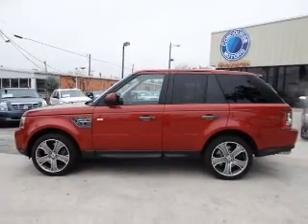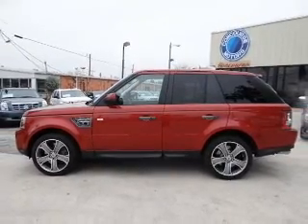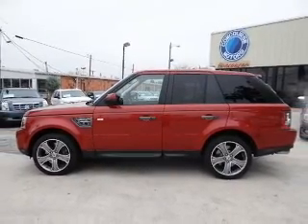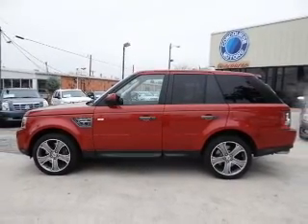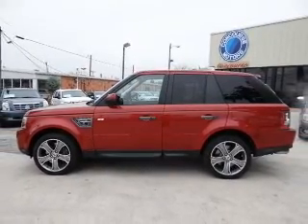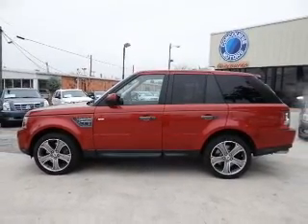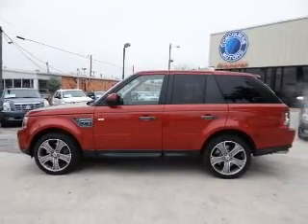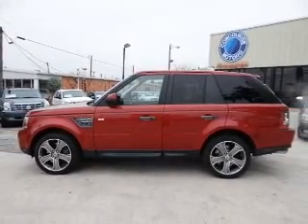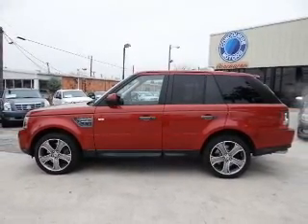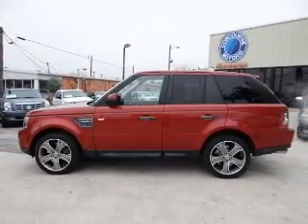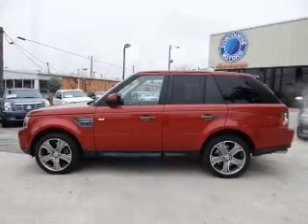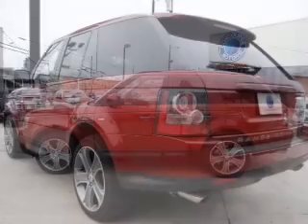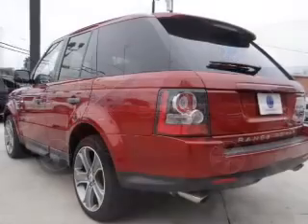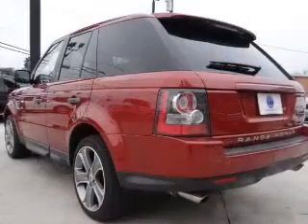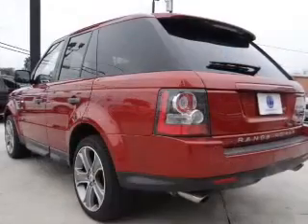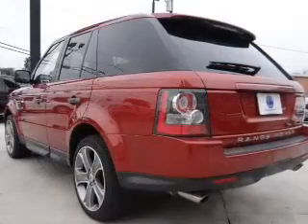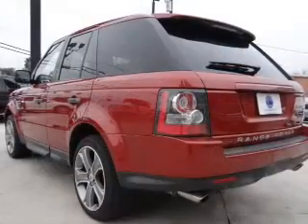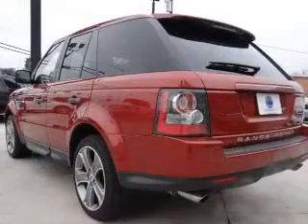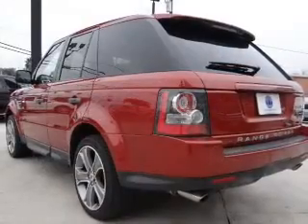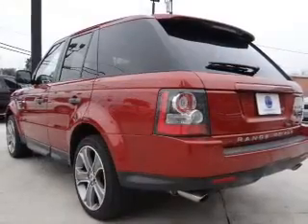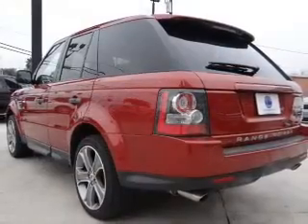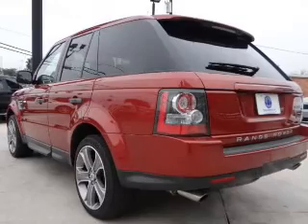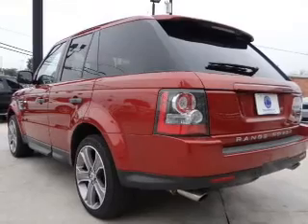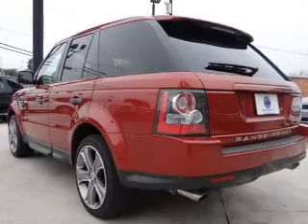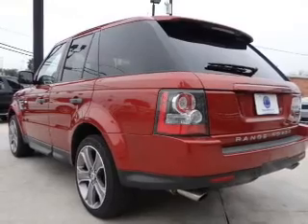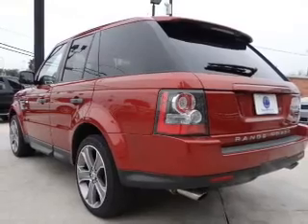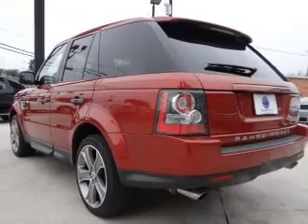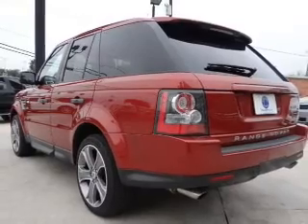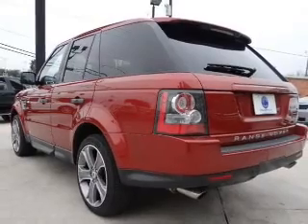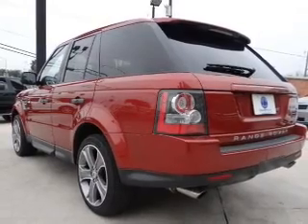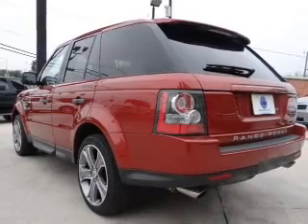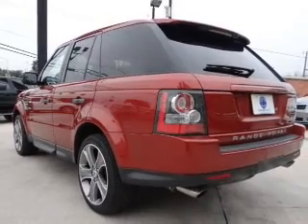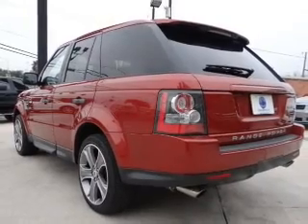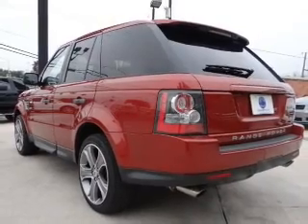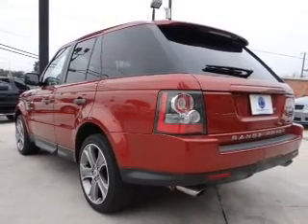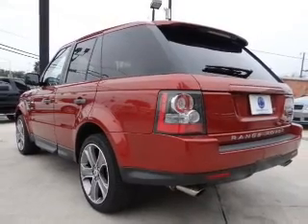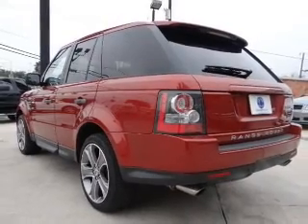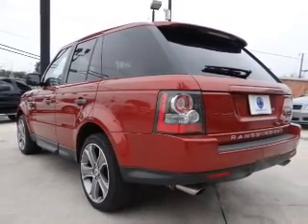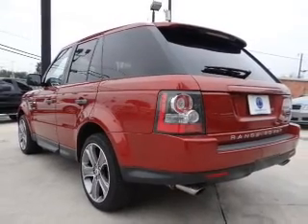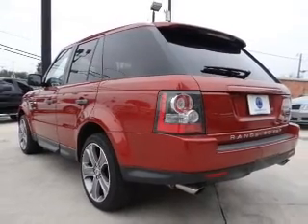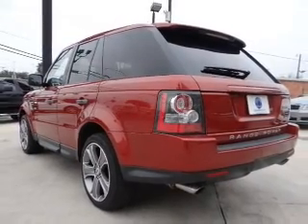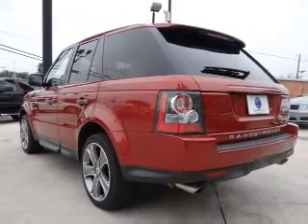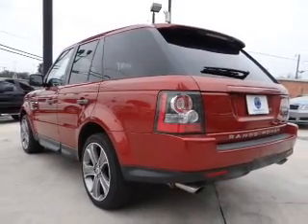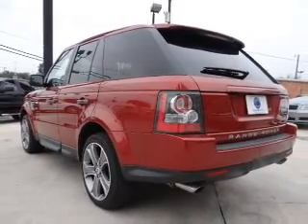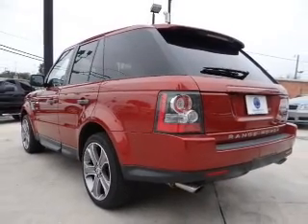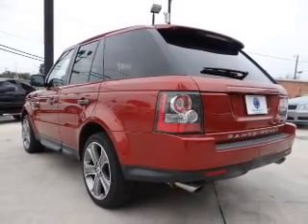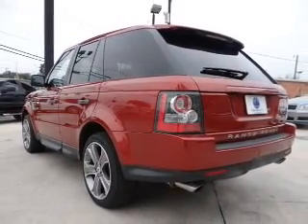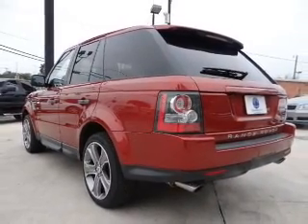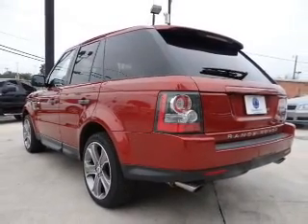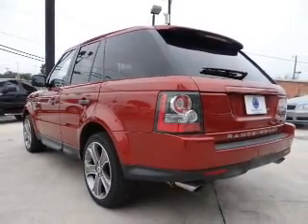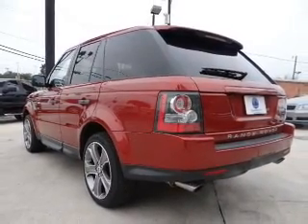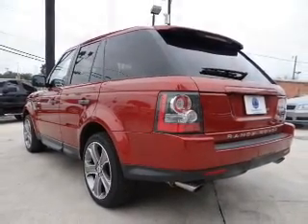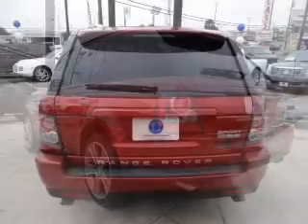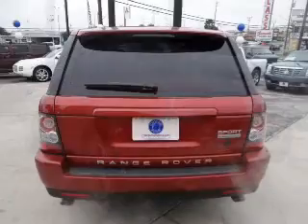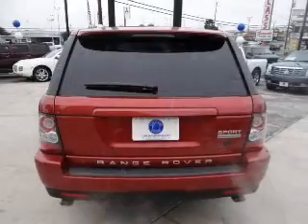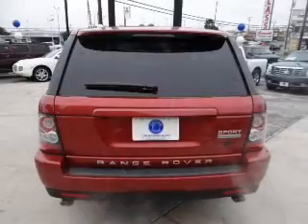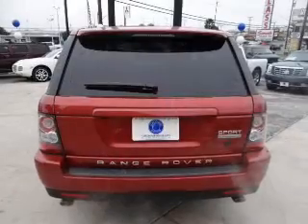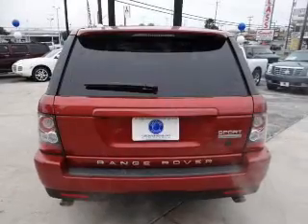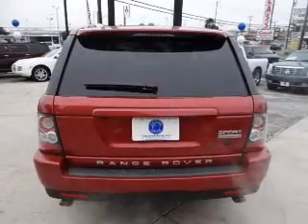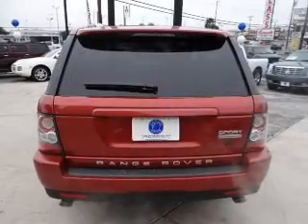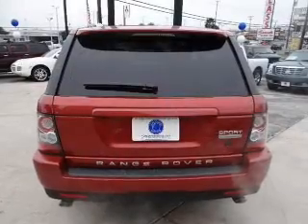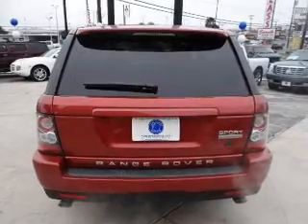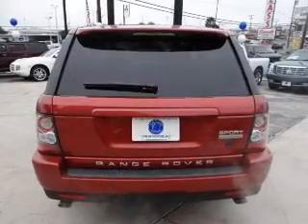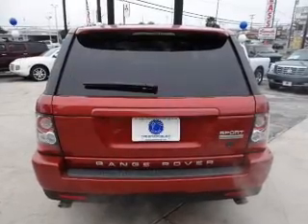The powertrain includes four-wheel drive with a powerful eight-cylinder engine, connected to a smooth-shifting six-speed automatic transmission.